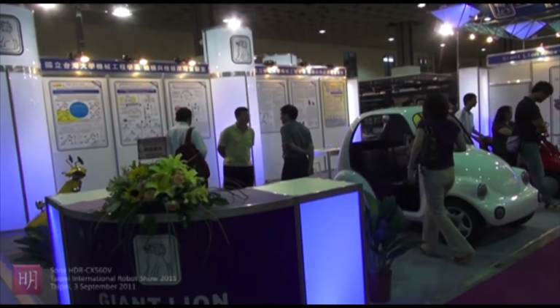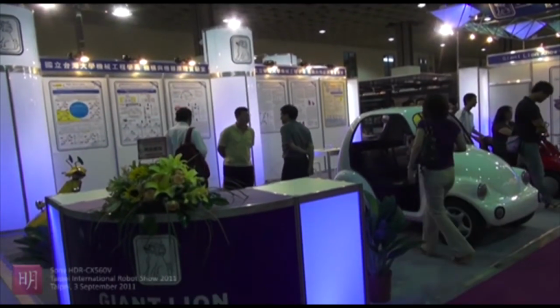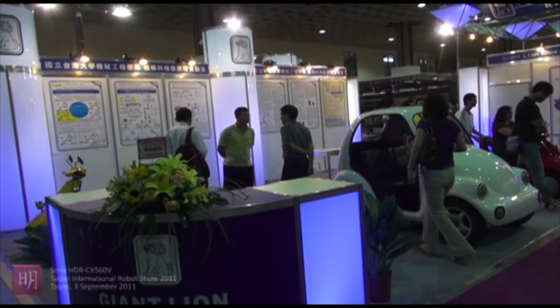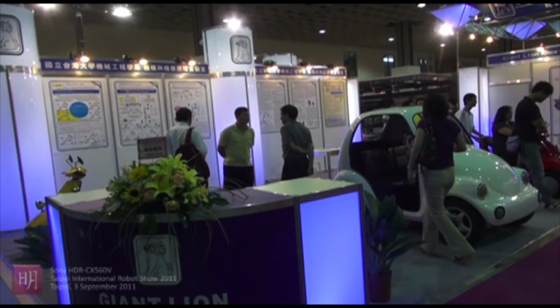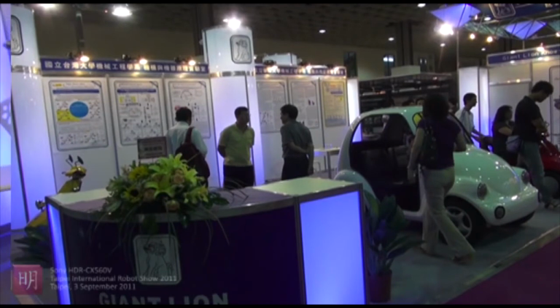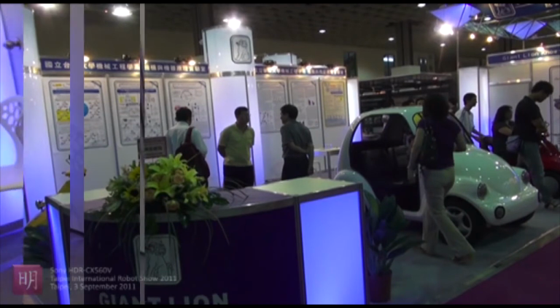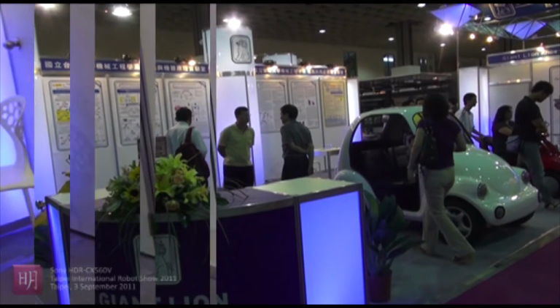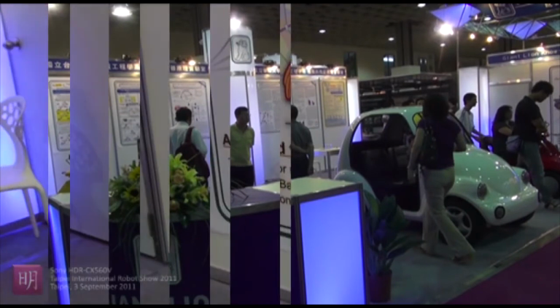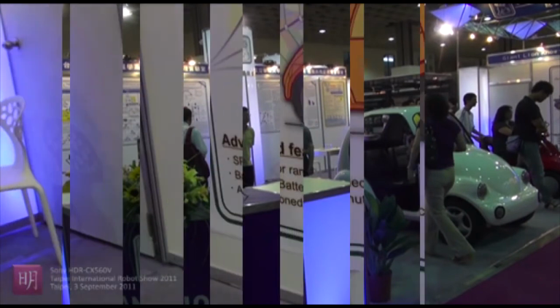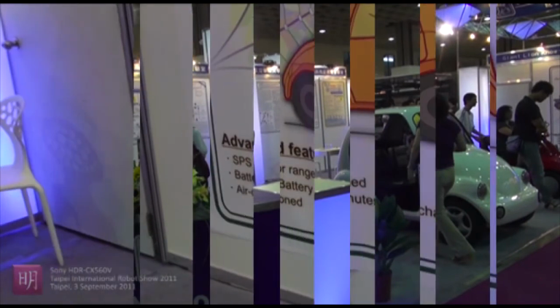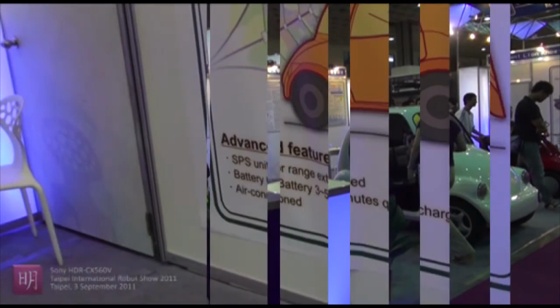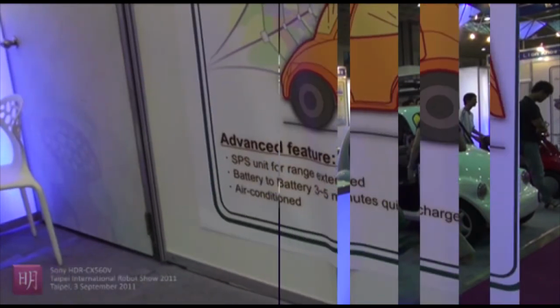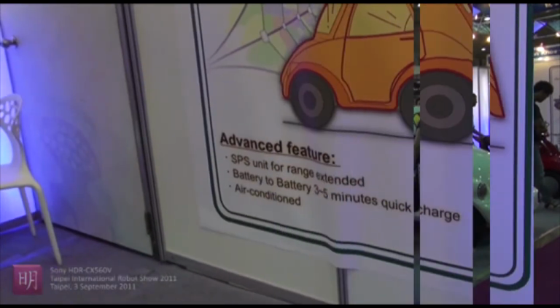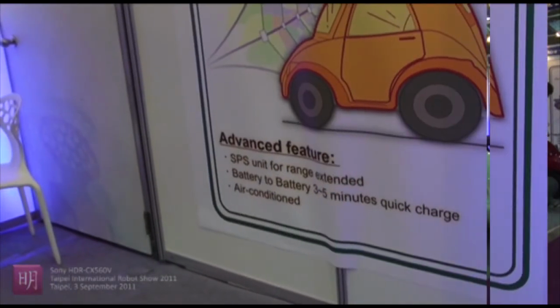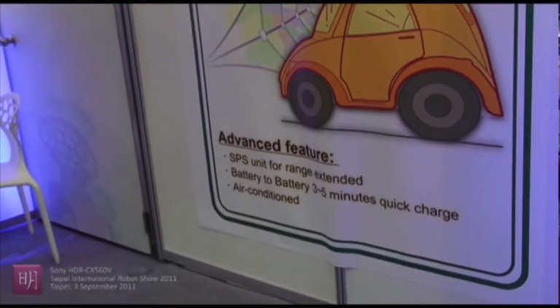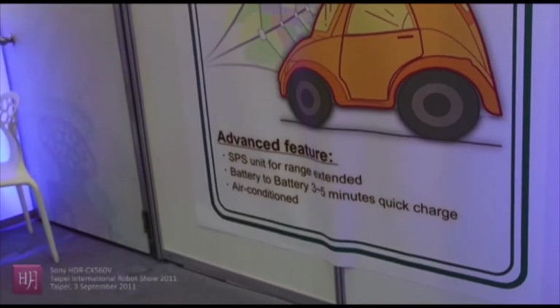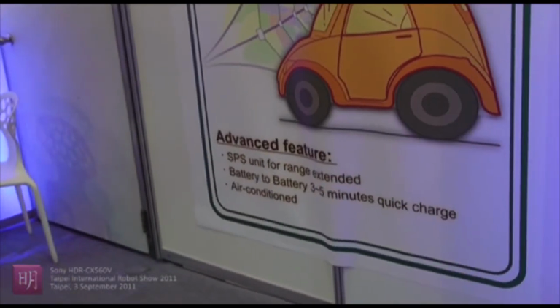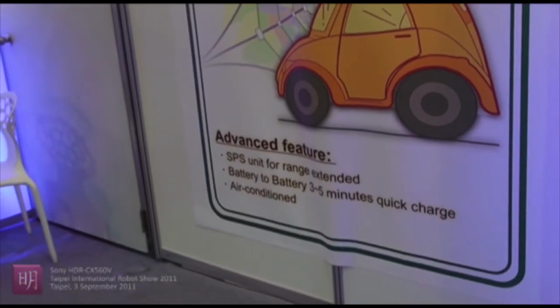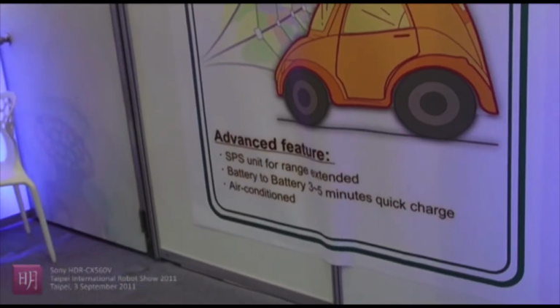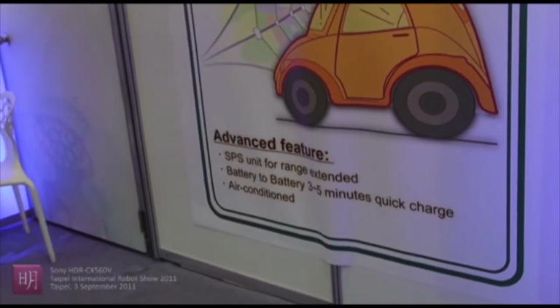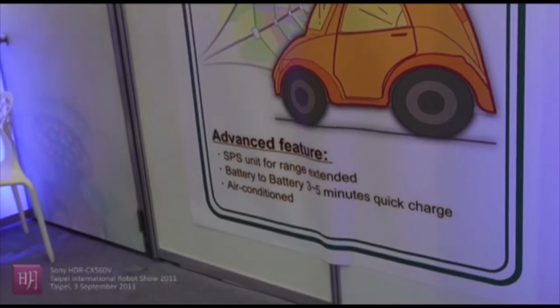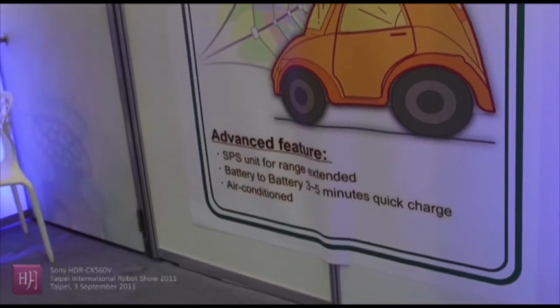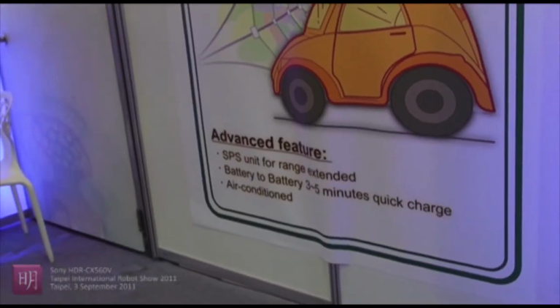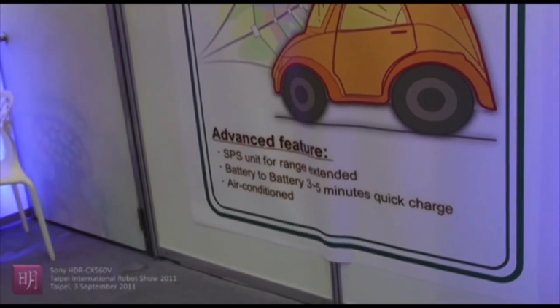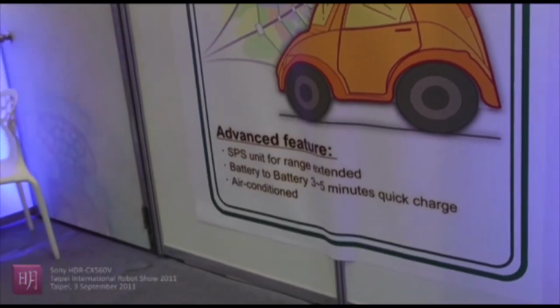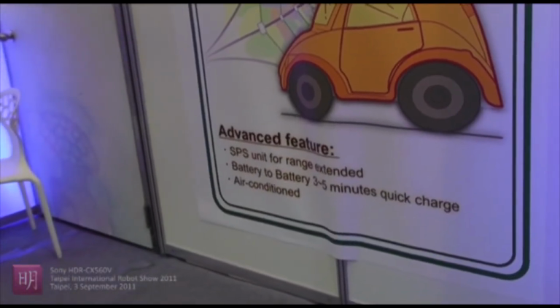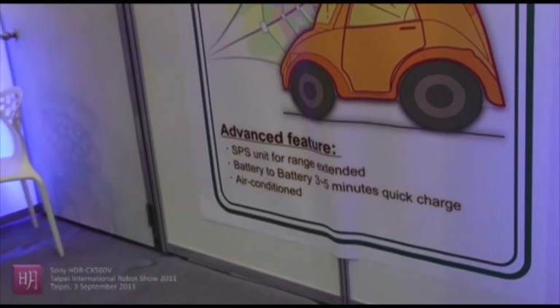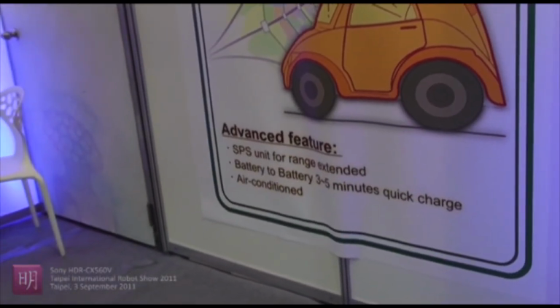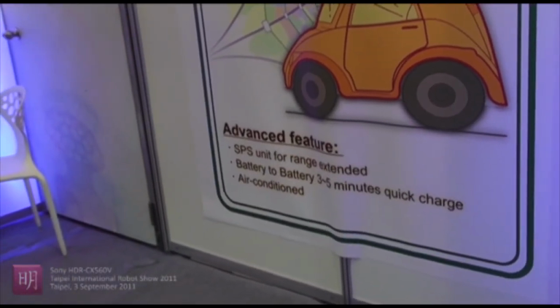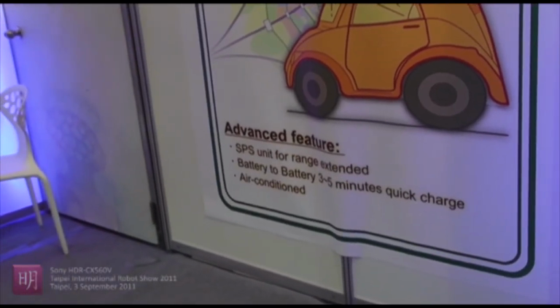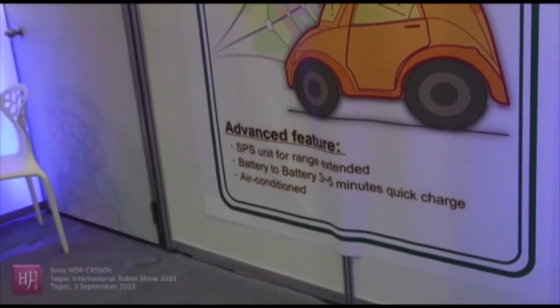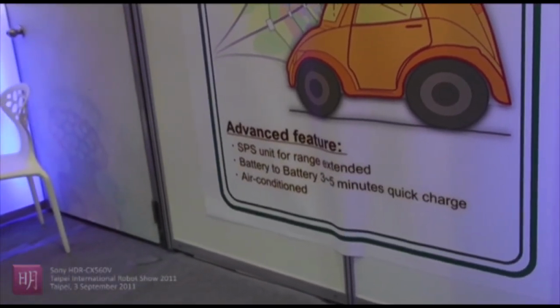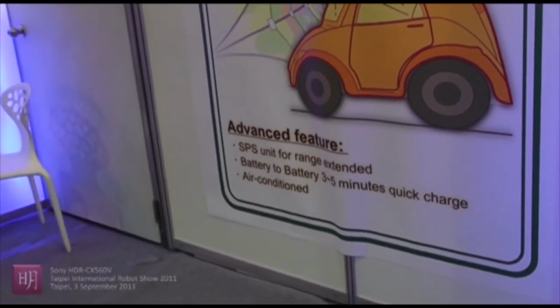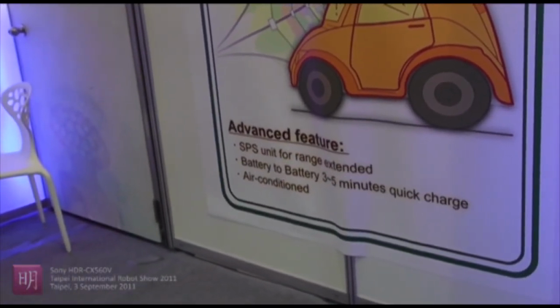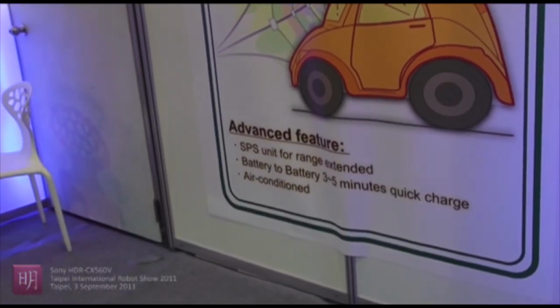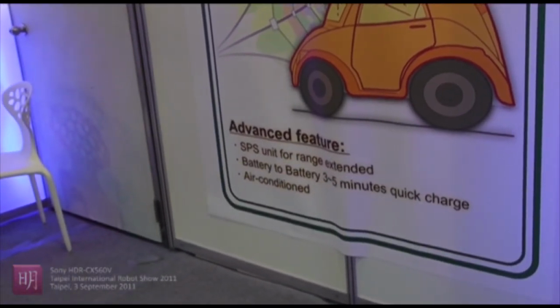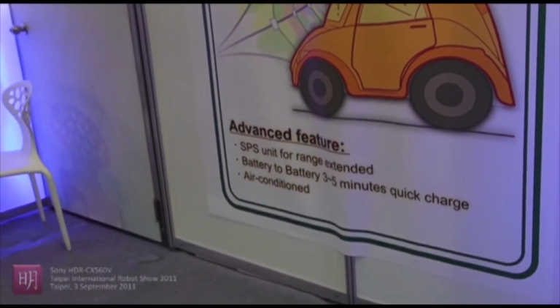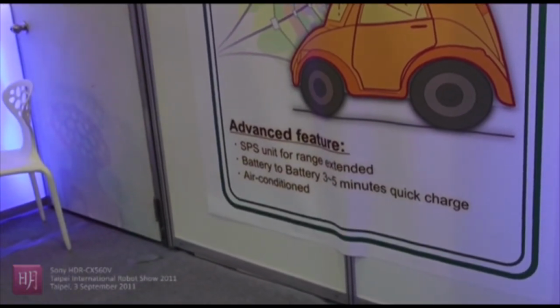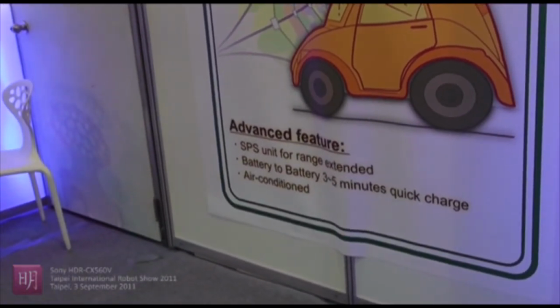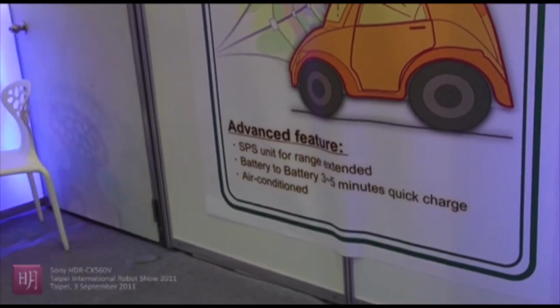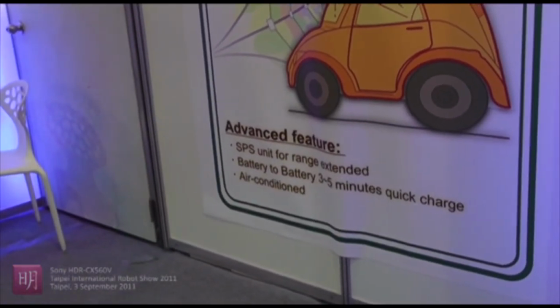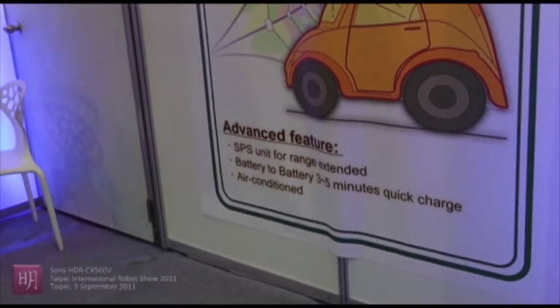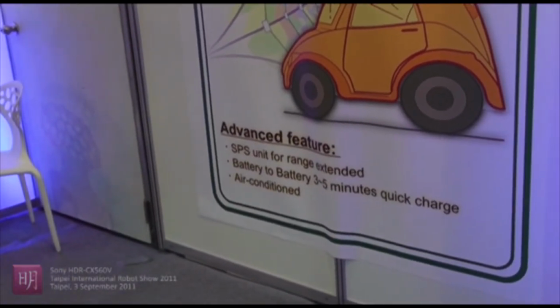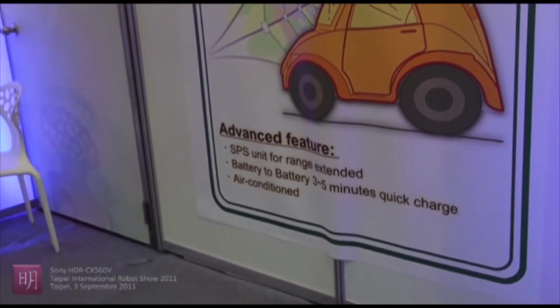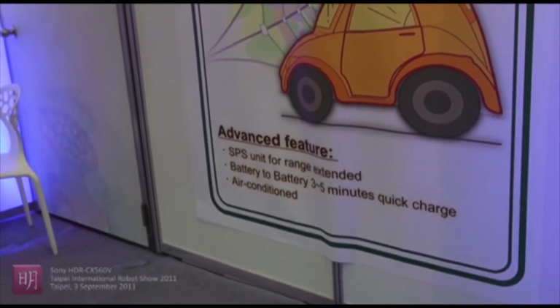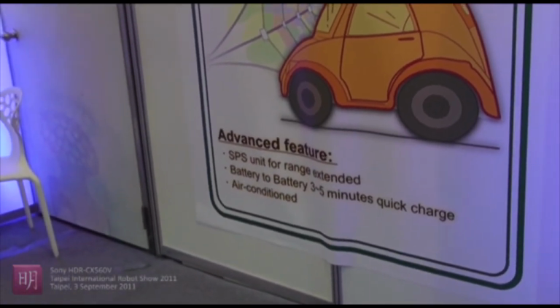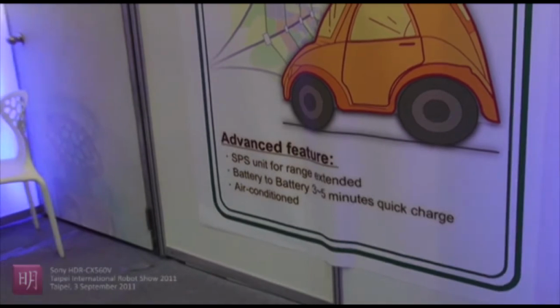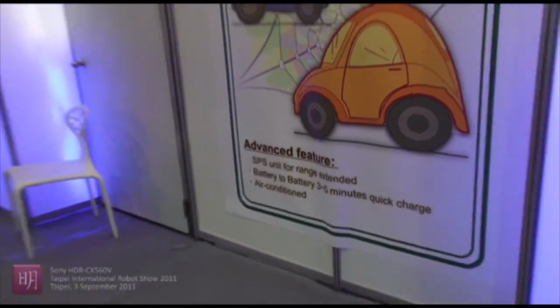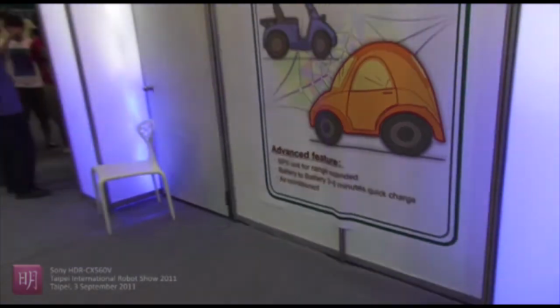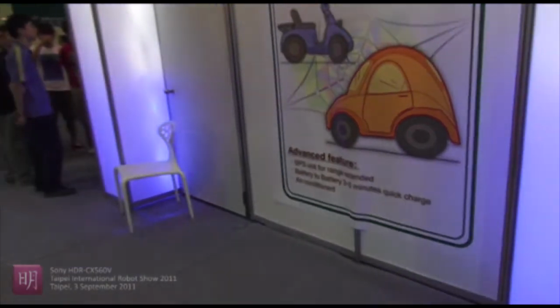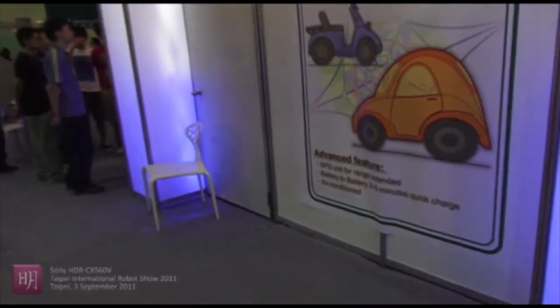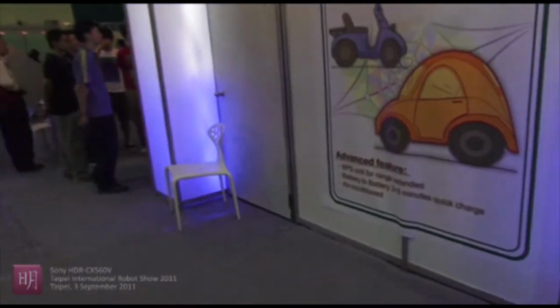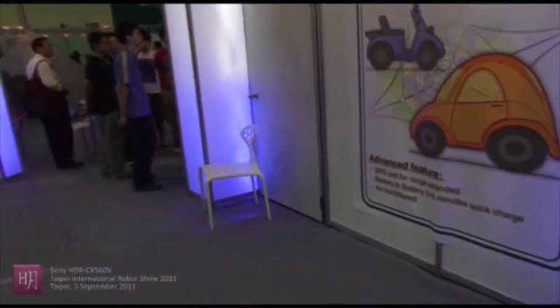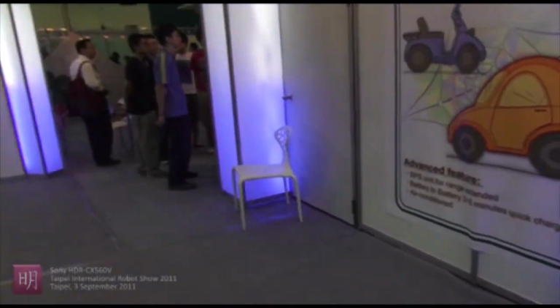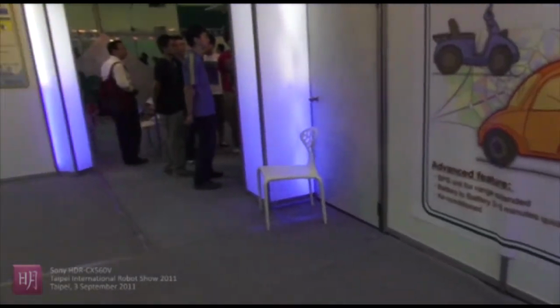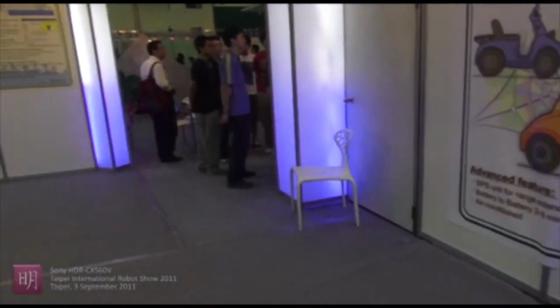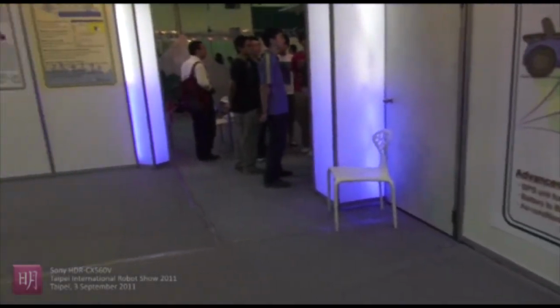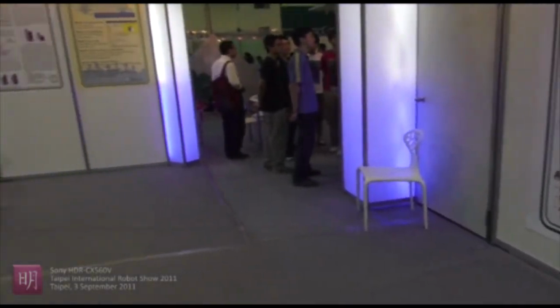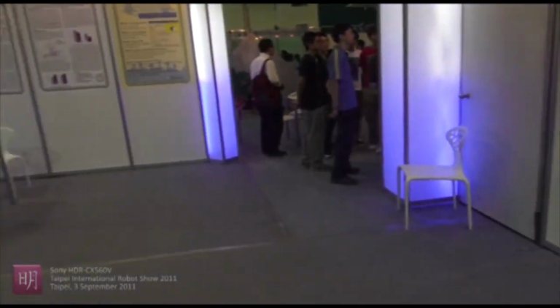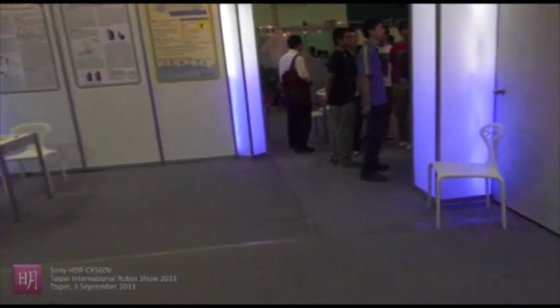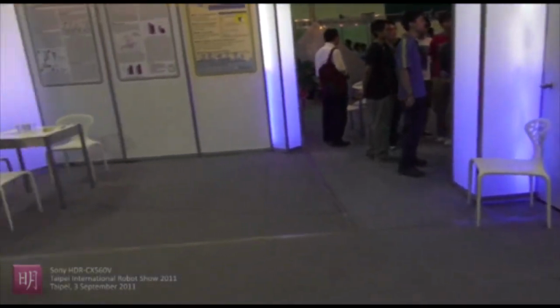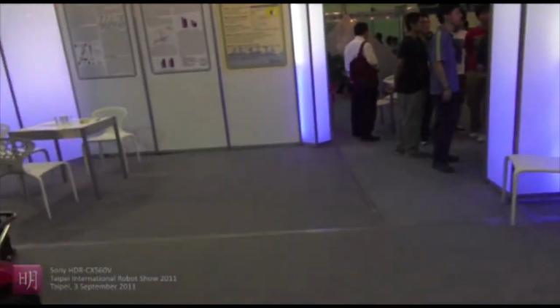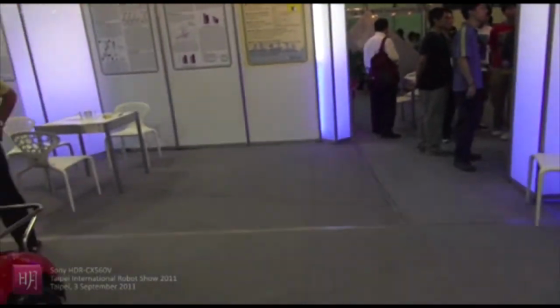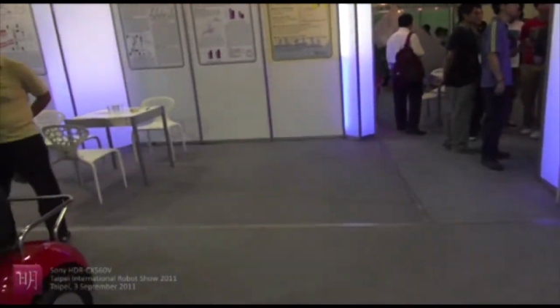Battery charges in 3 up to 5 minutes — quick charge, air conditioned. Really cool!